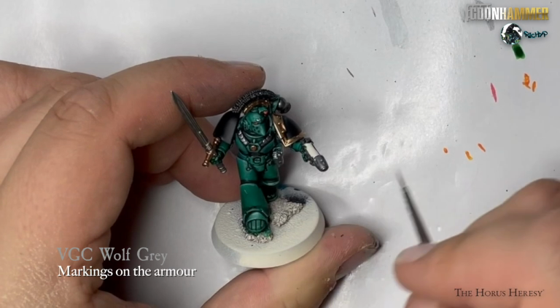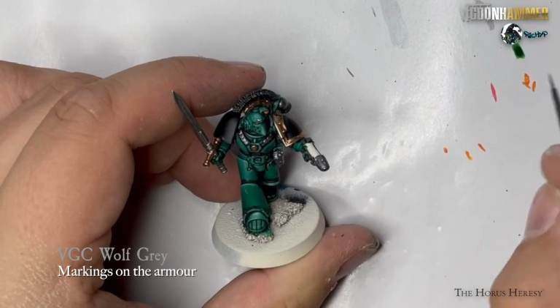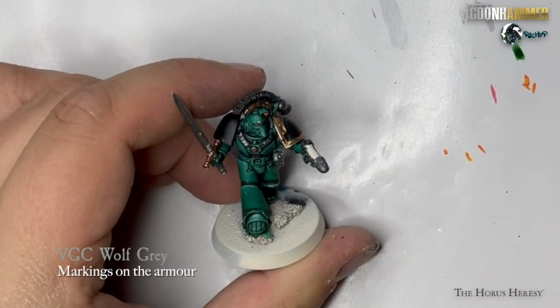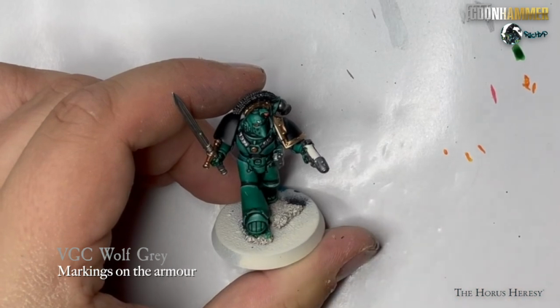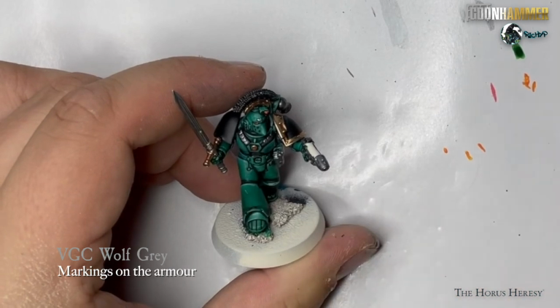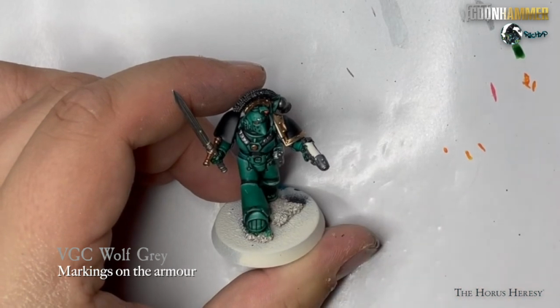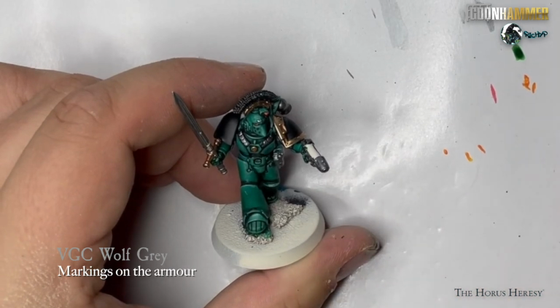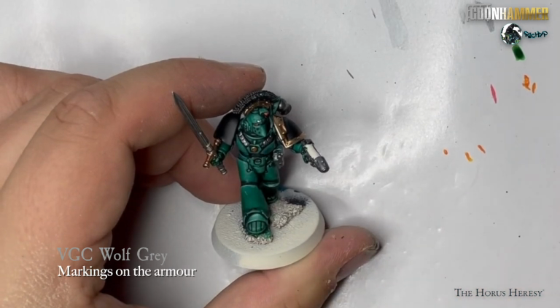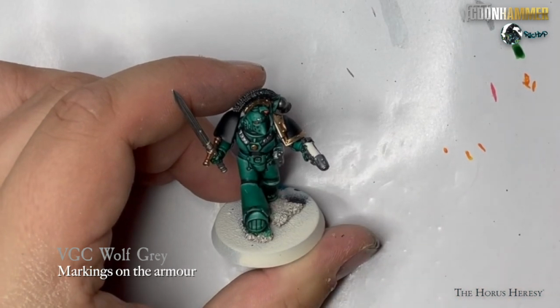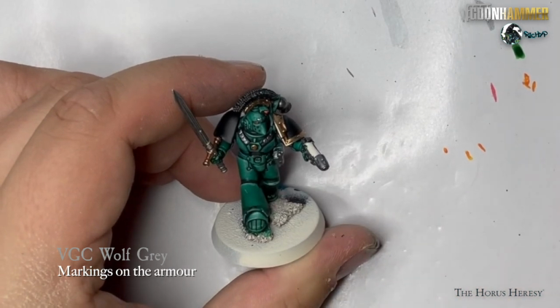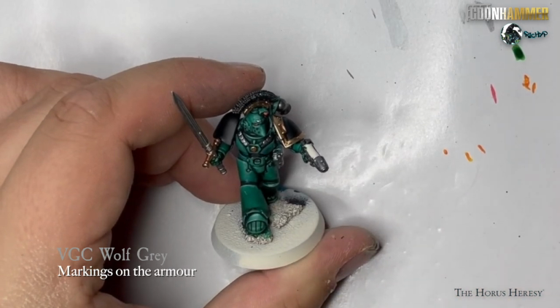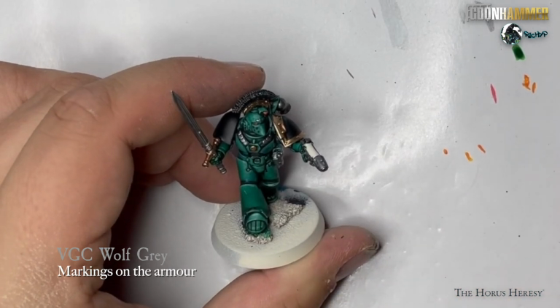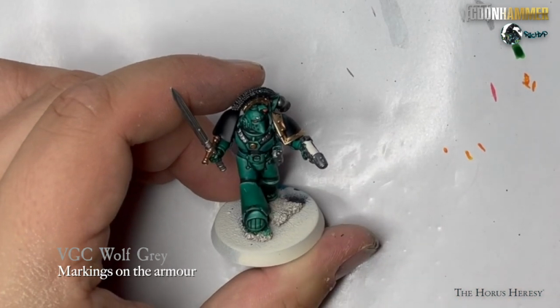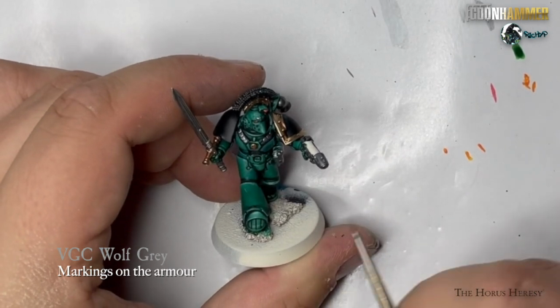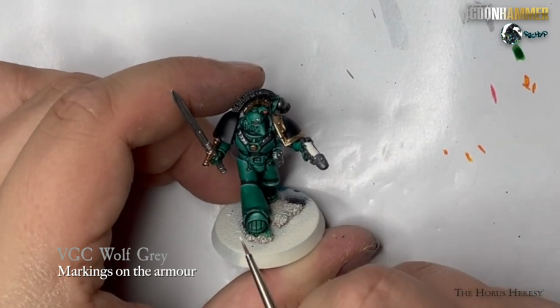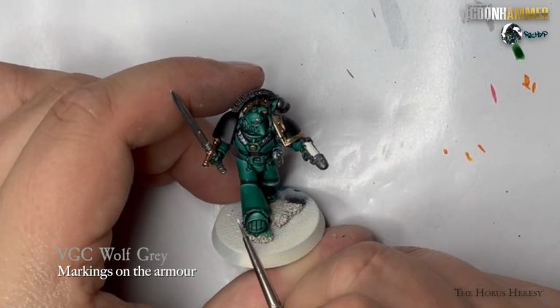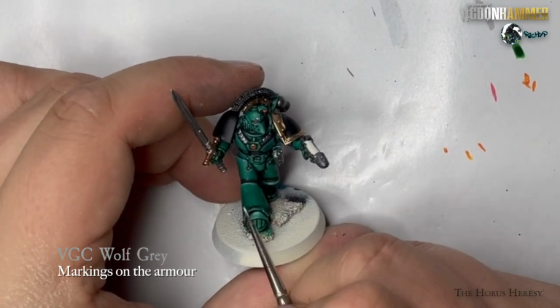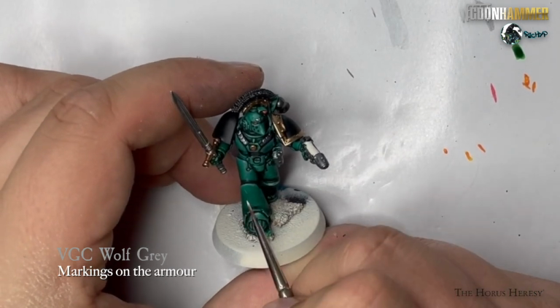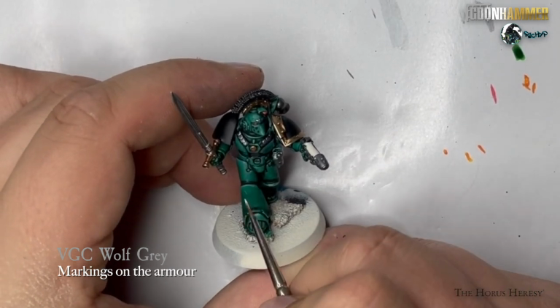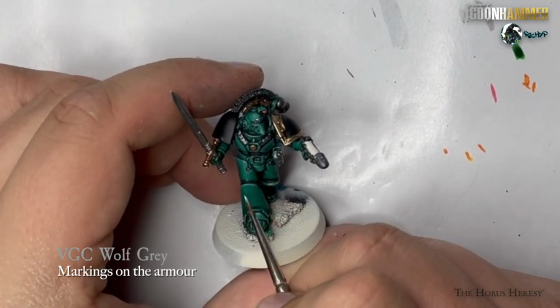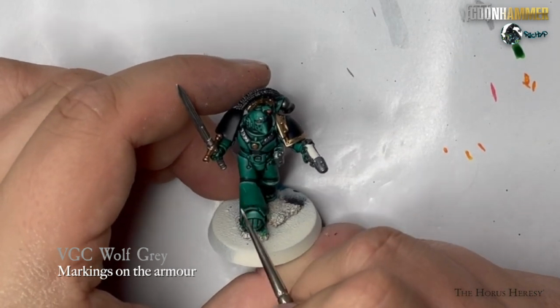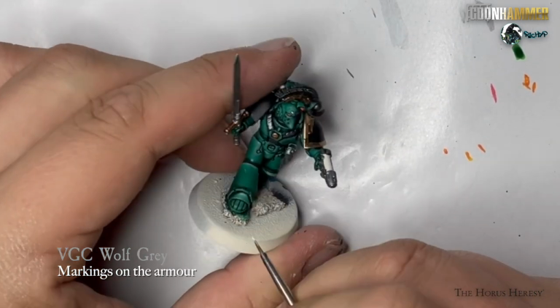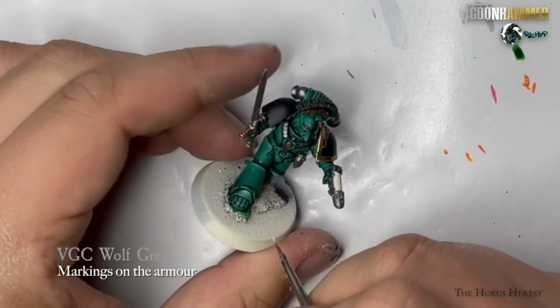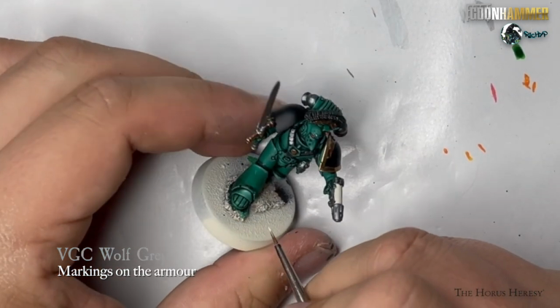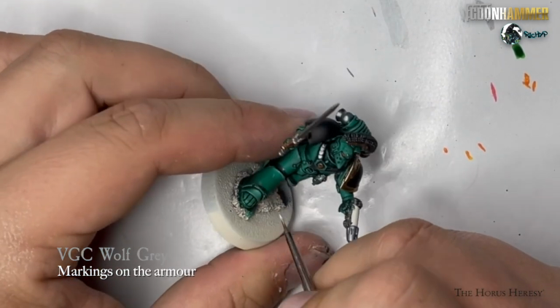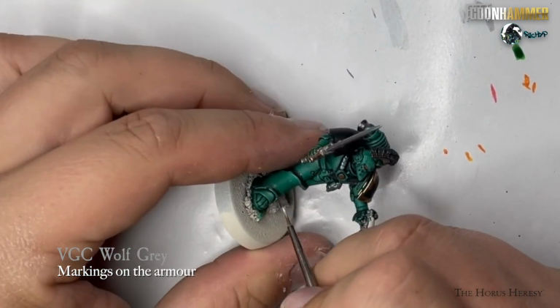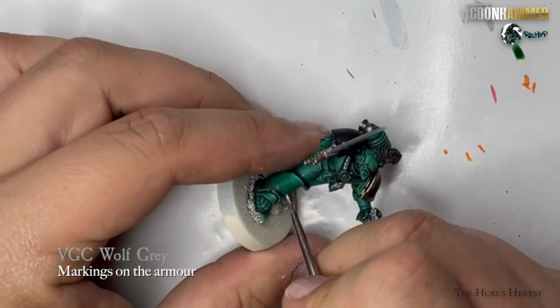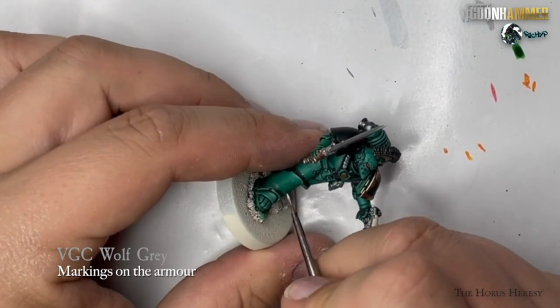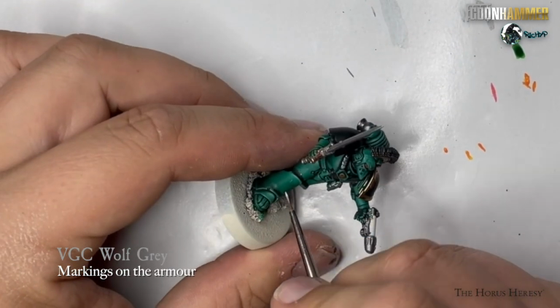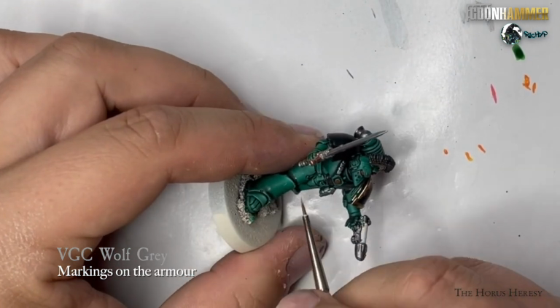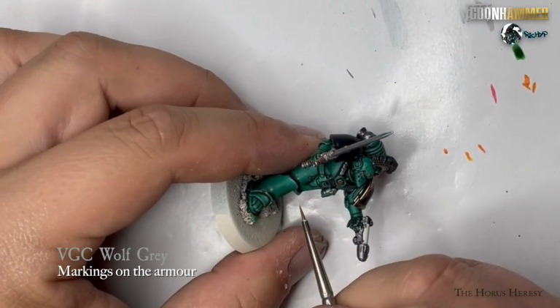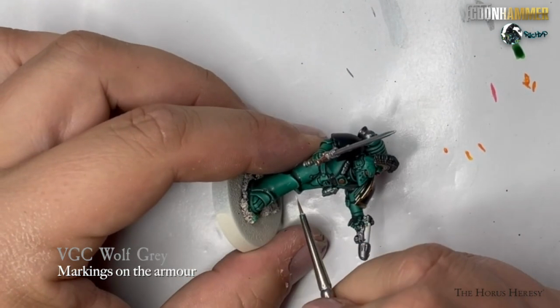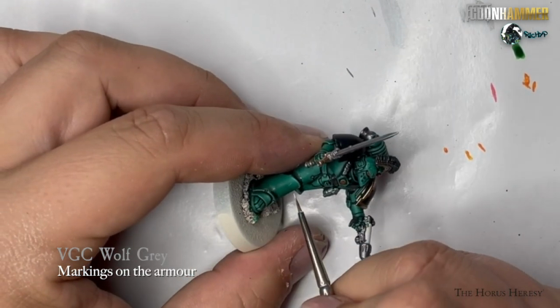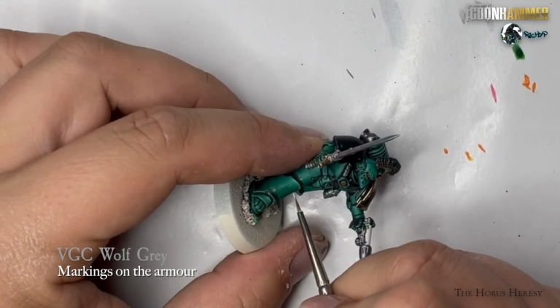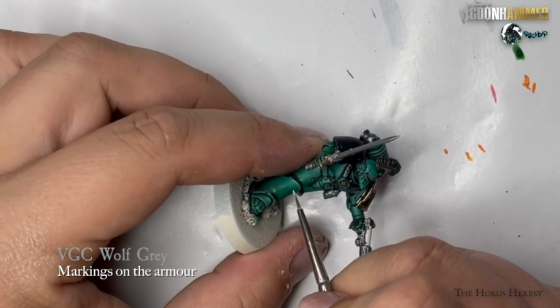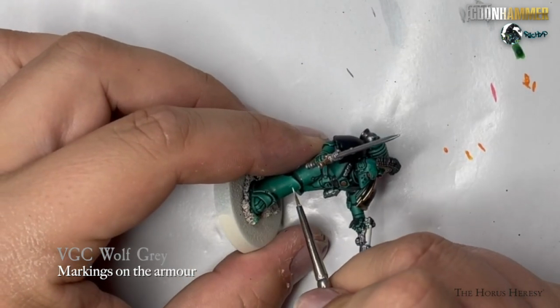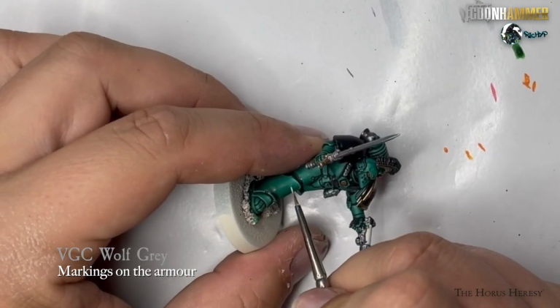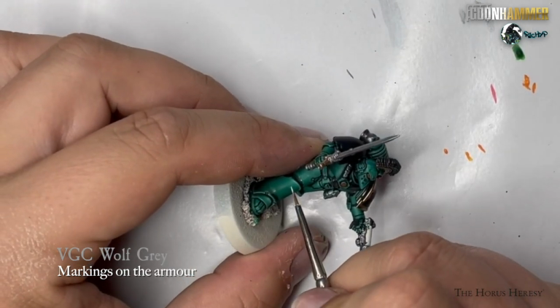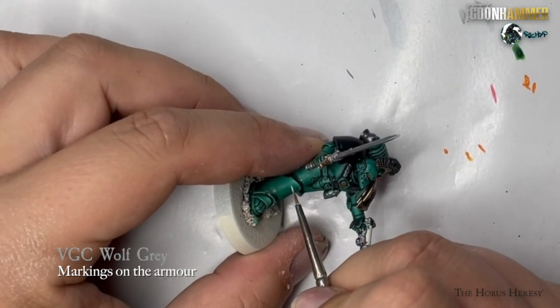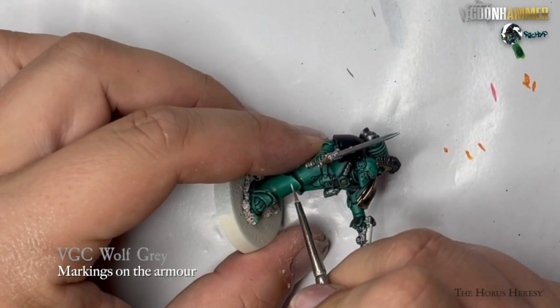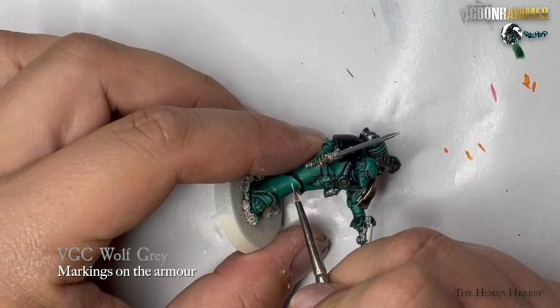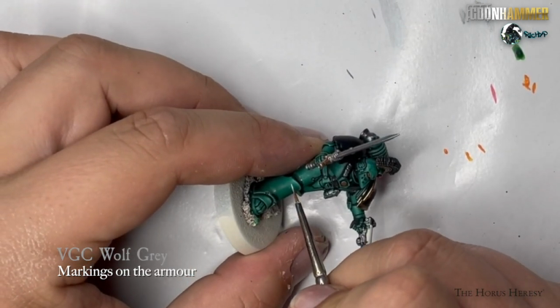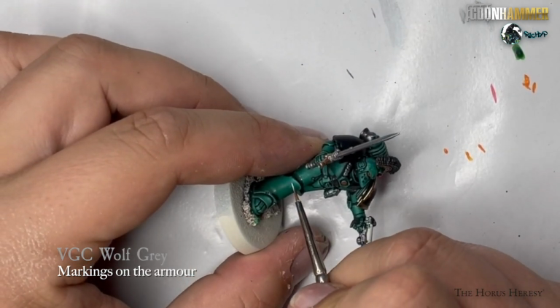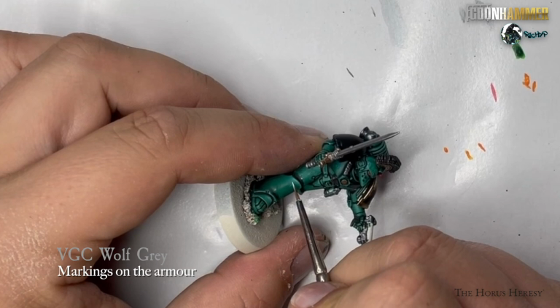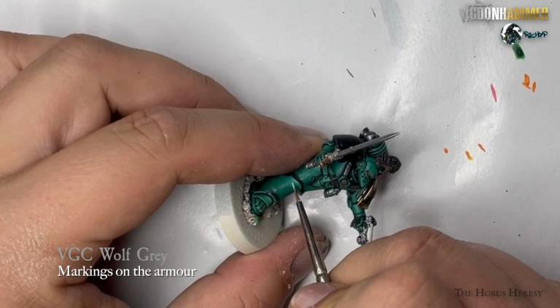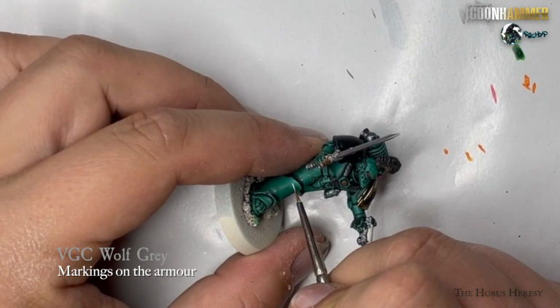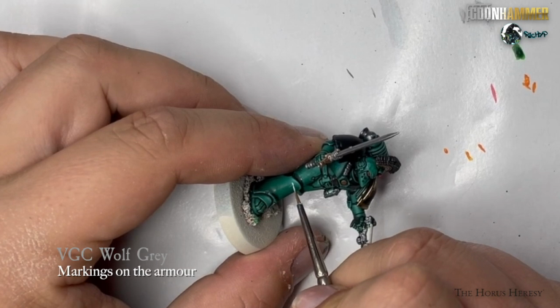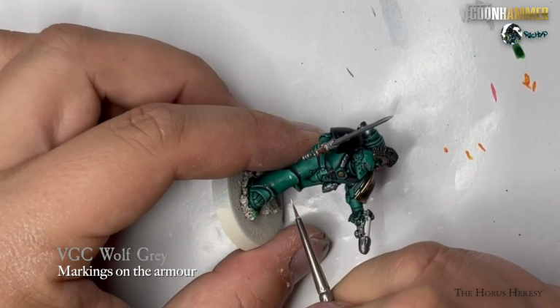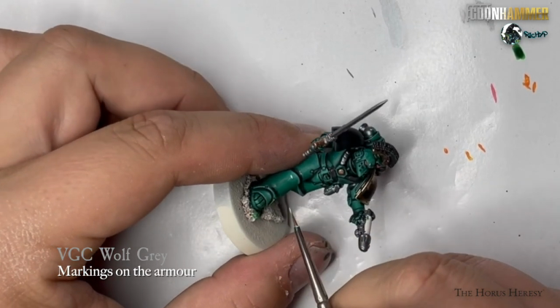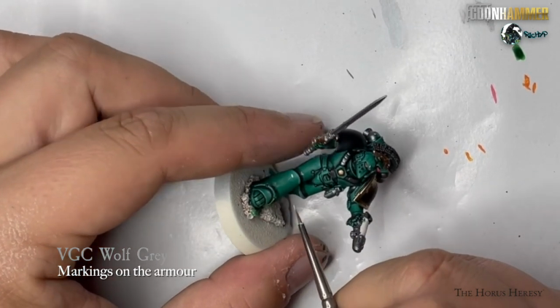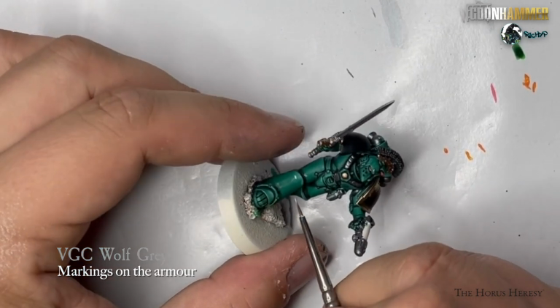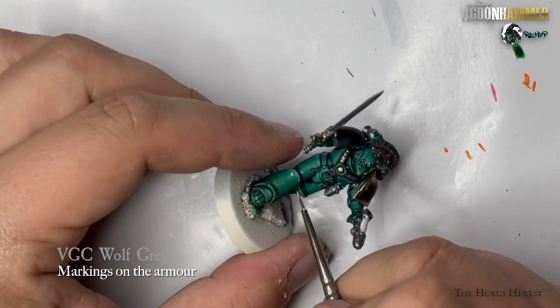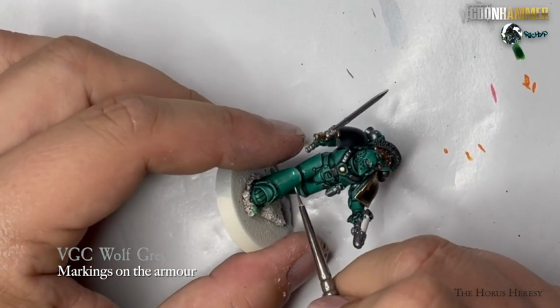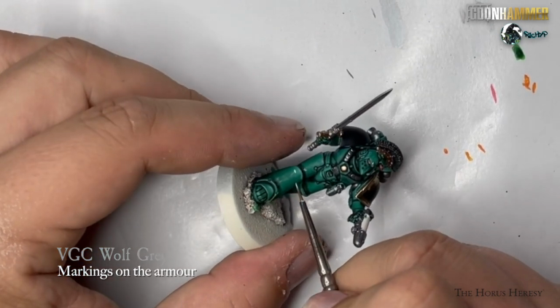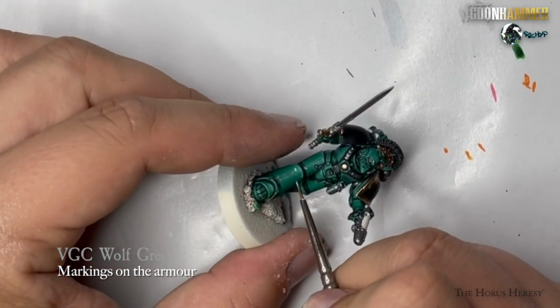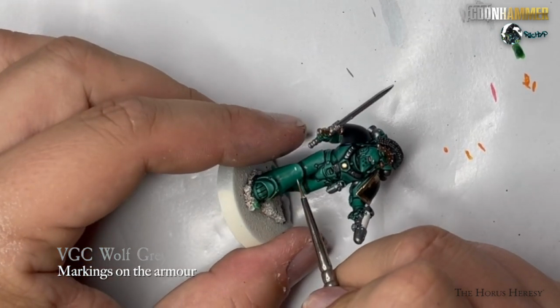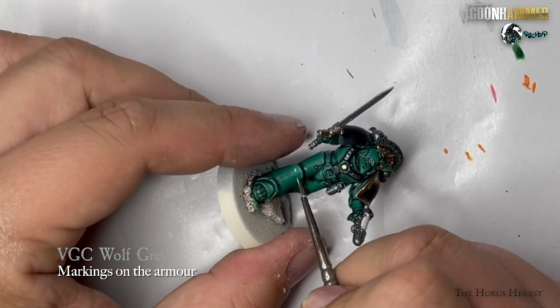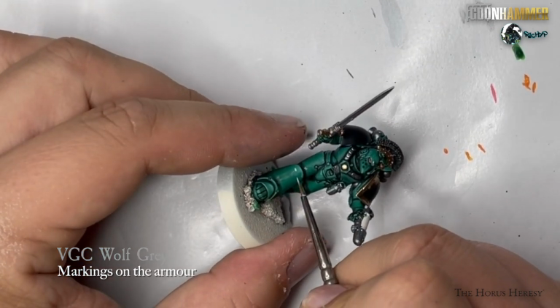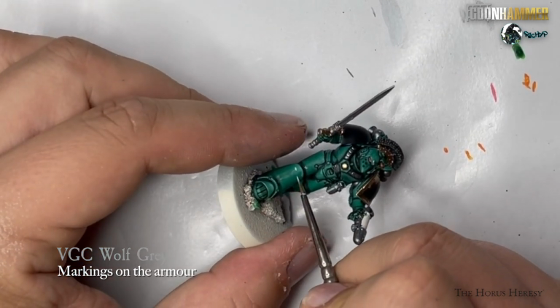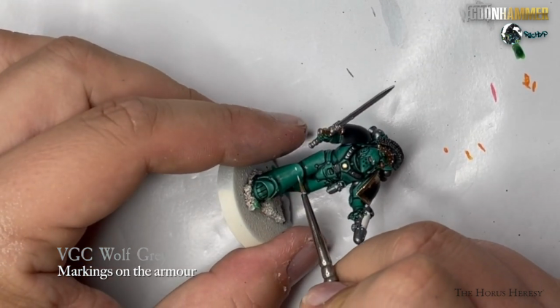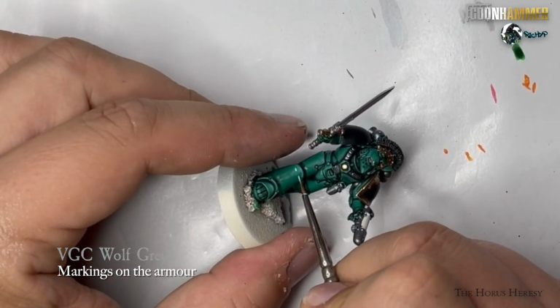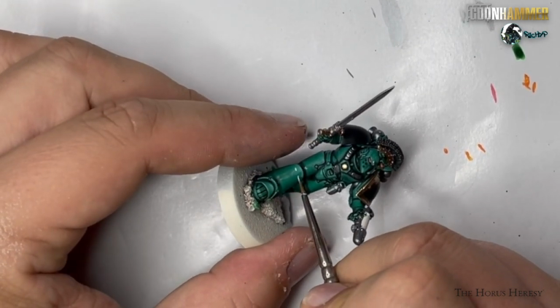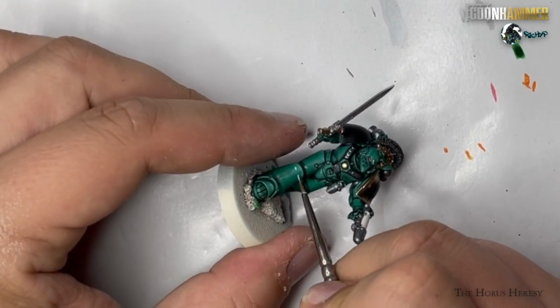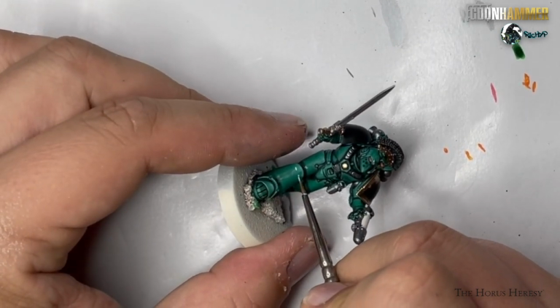I like to use Vallejo GameColor Wolf Grey at this stage to paint additional markings on the armour, such as chapter or squad markings.